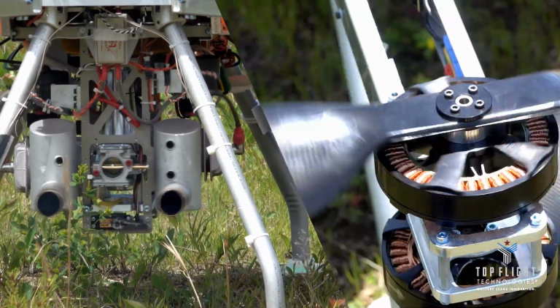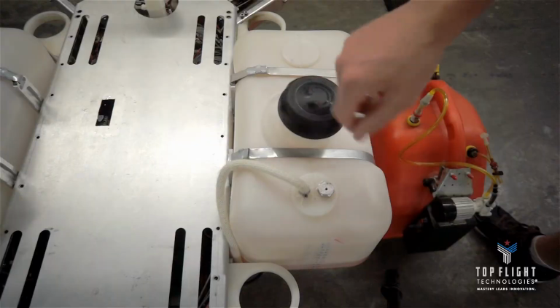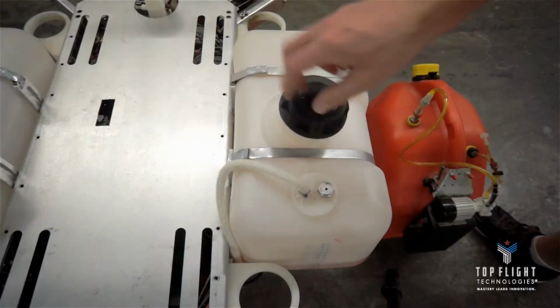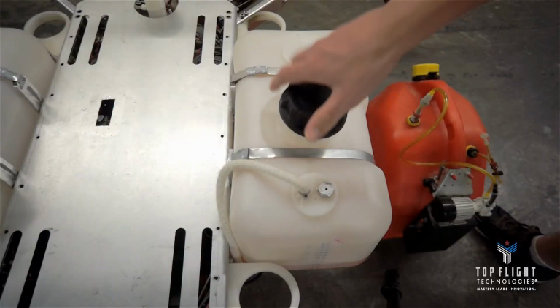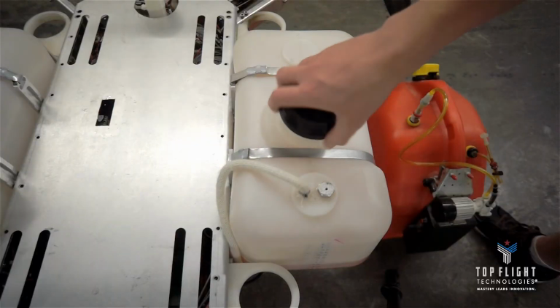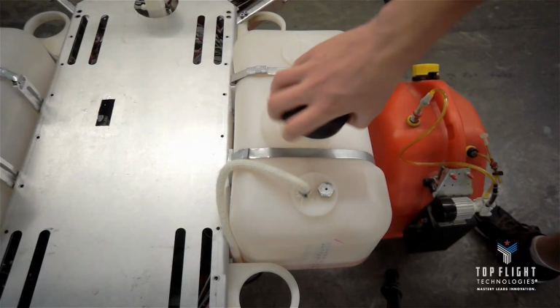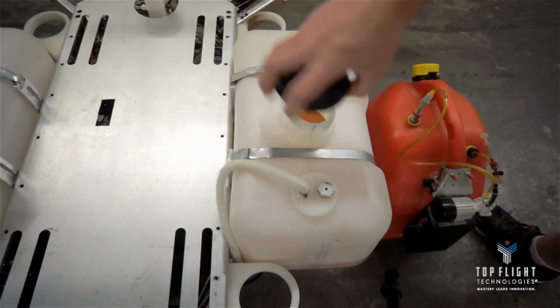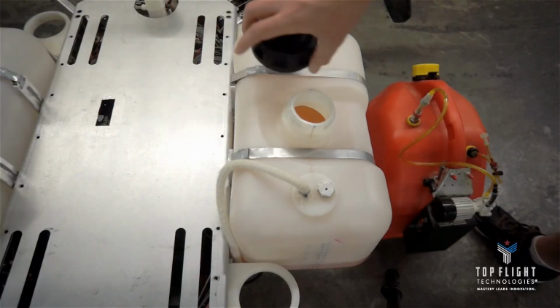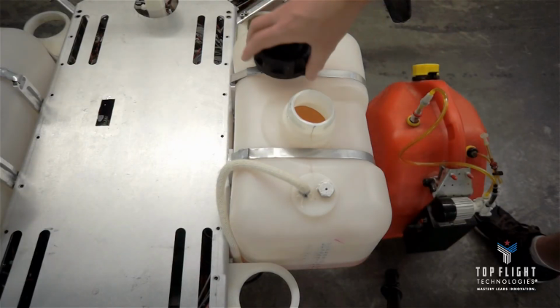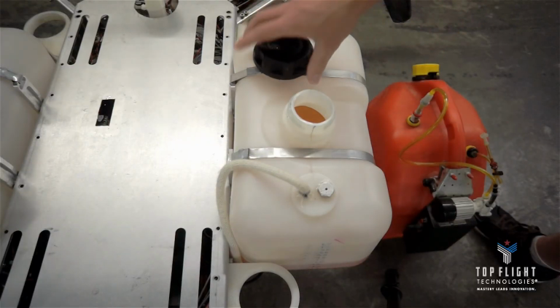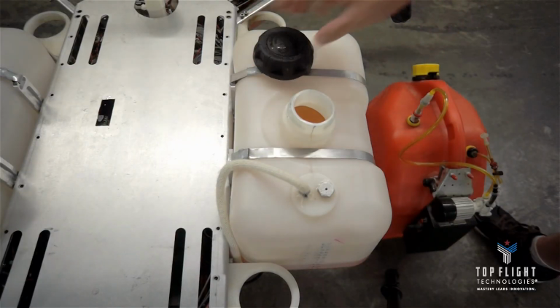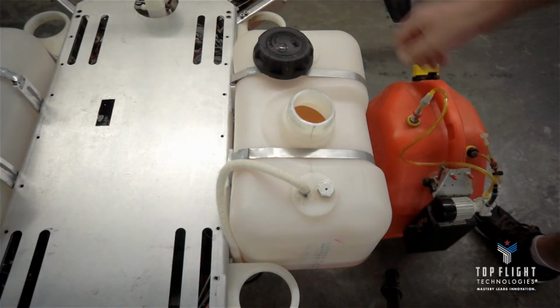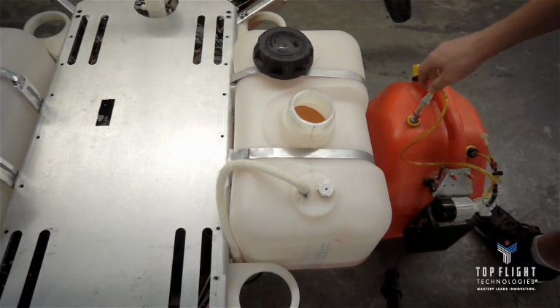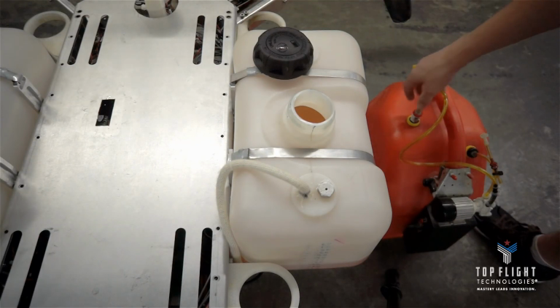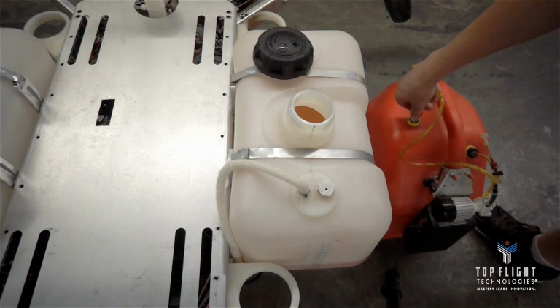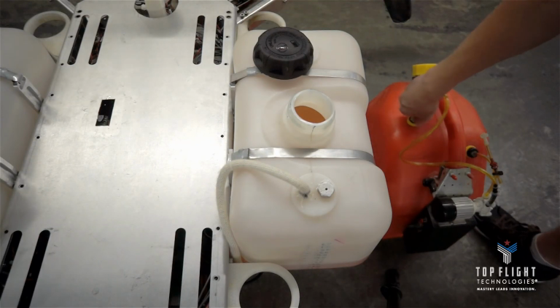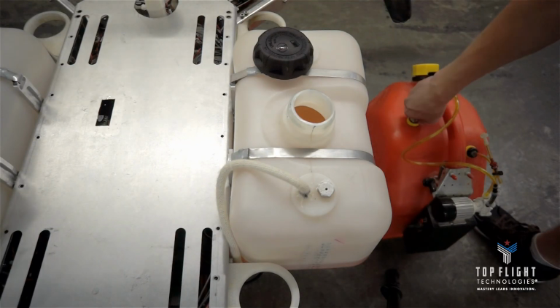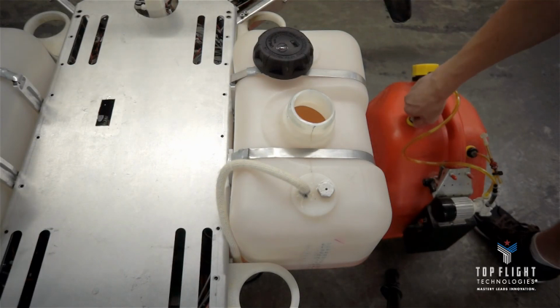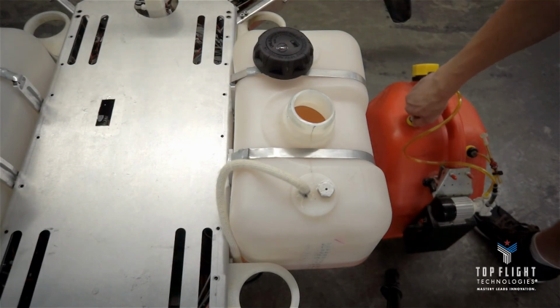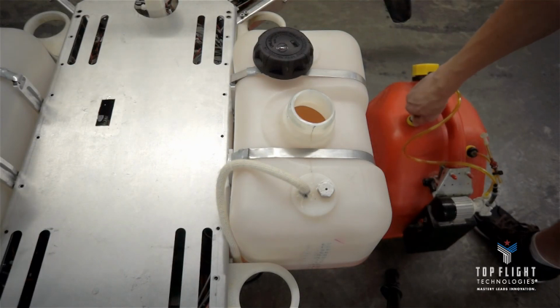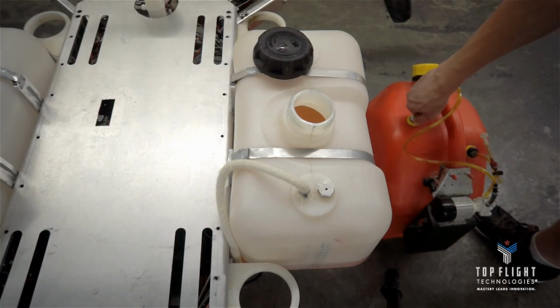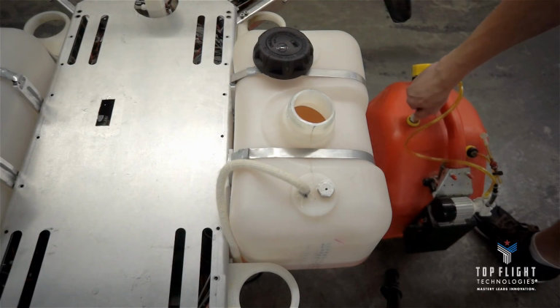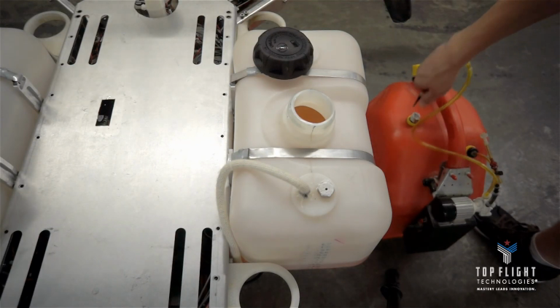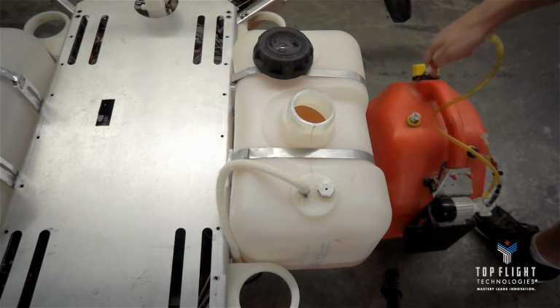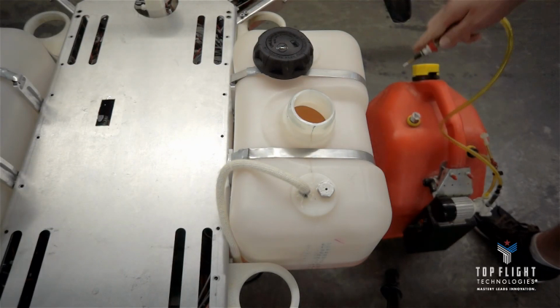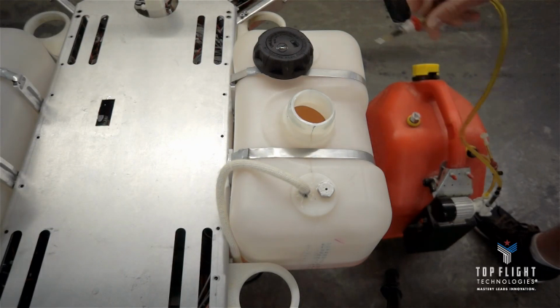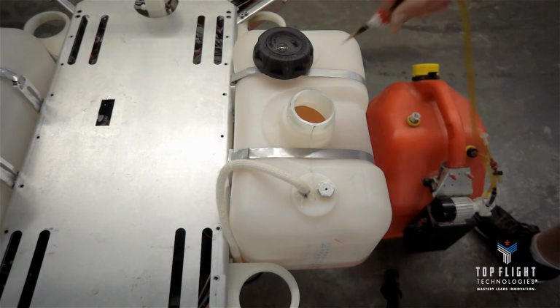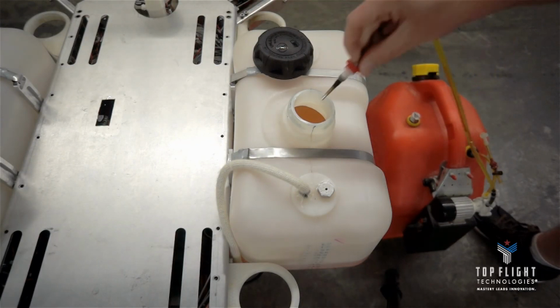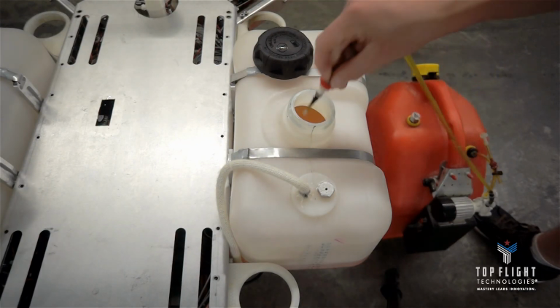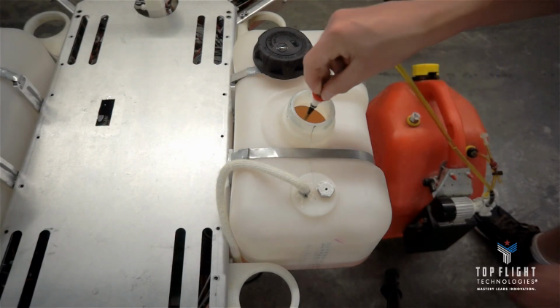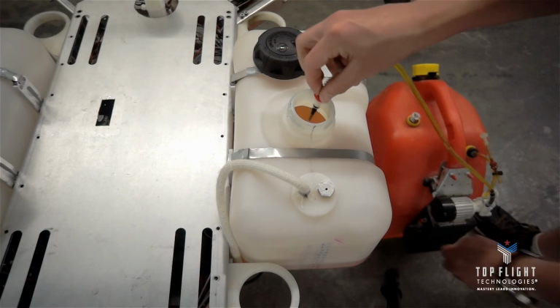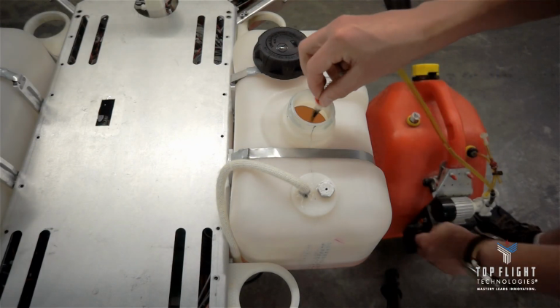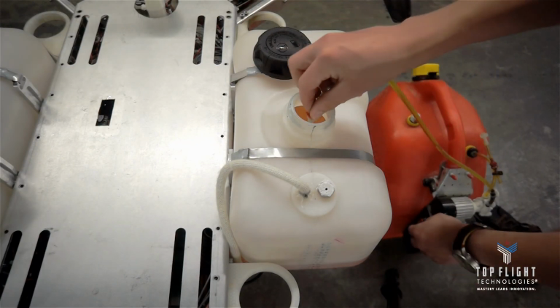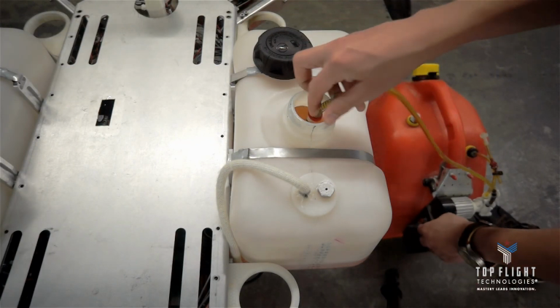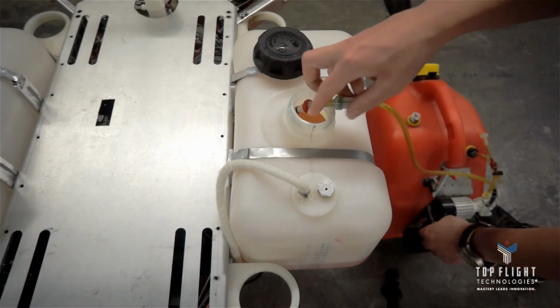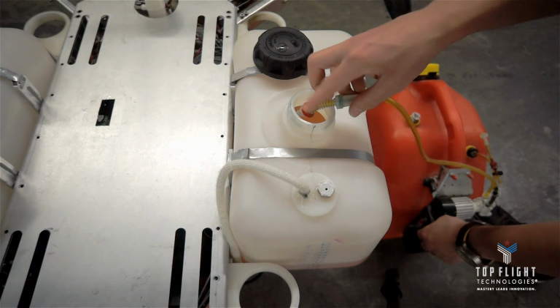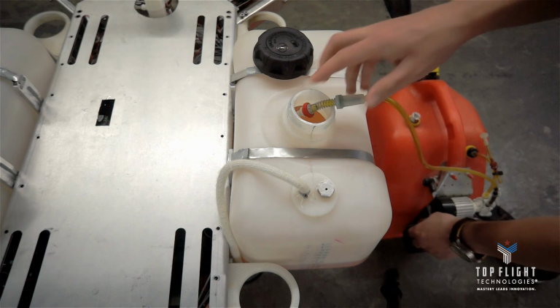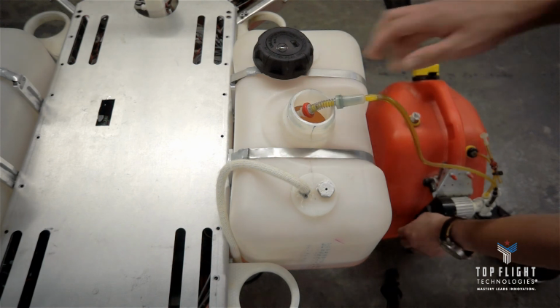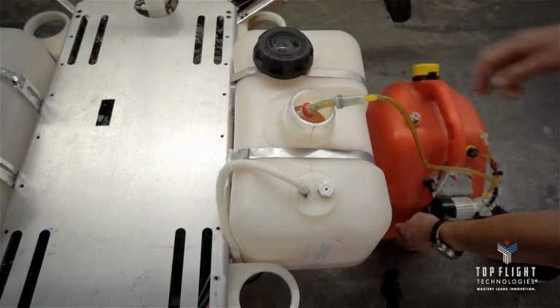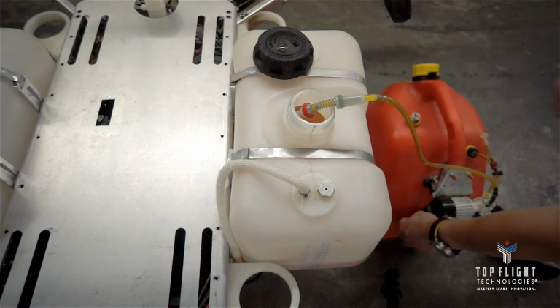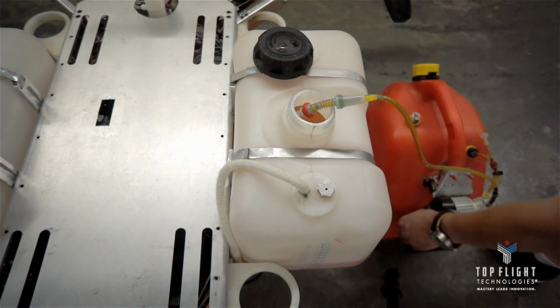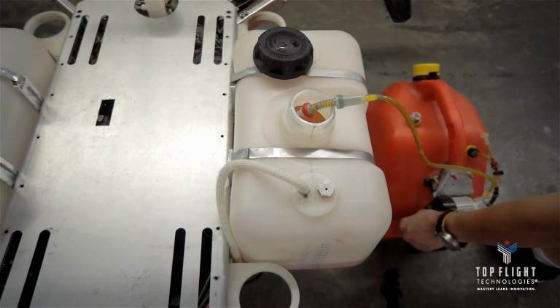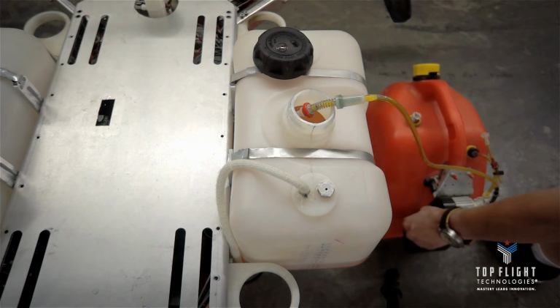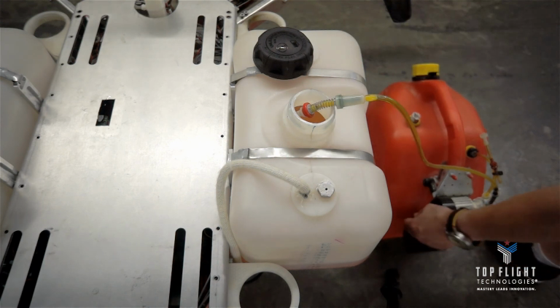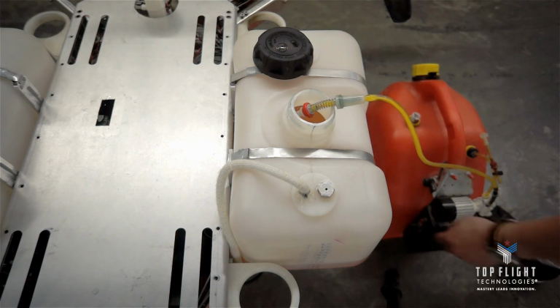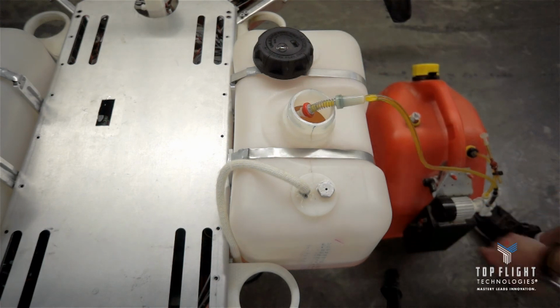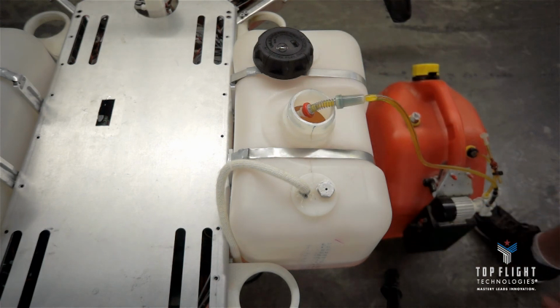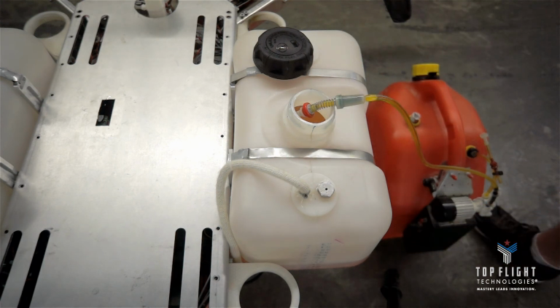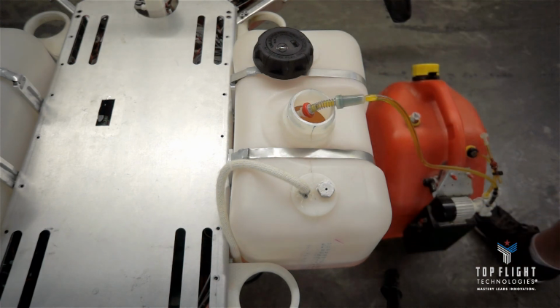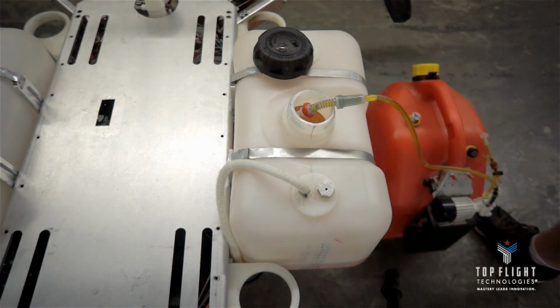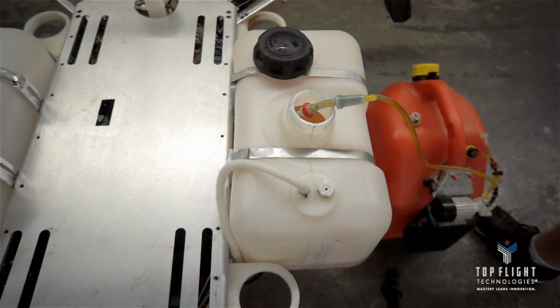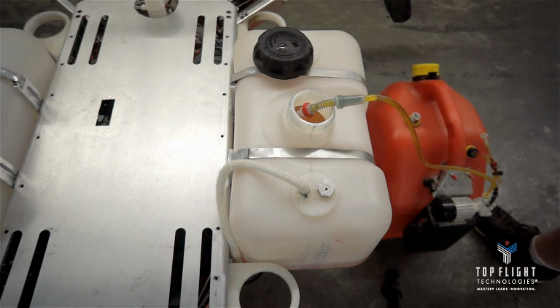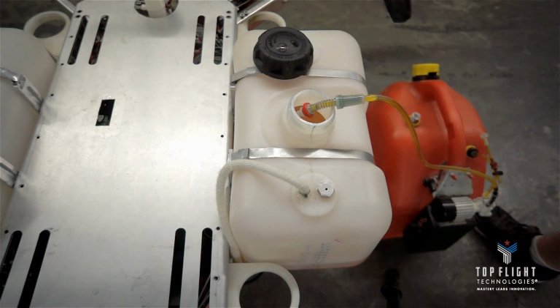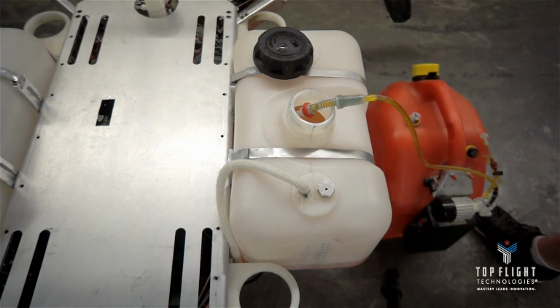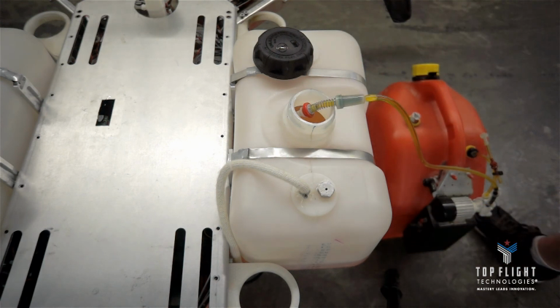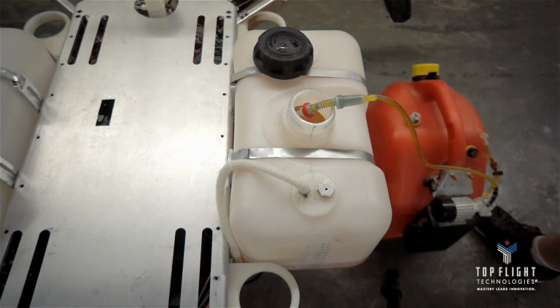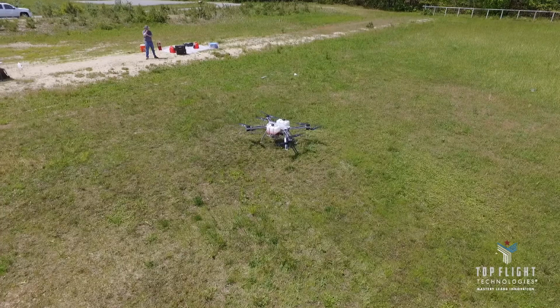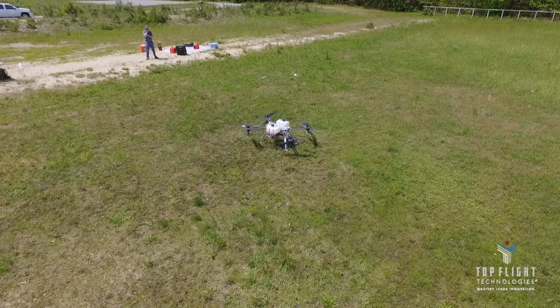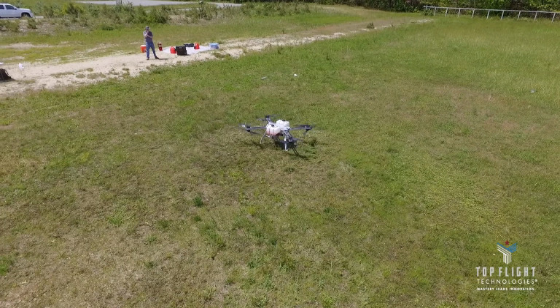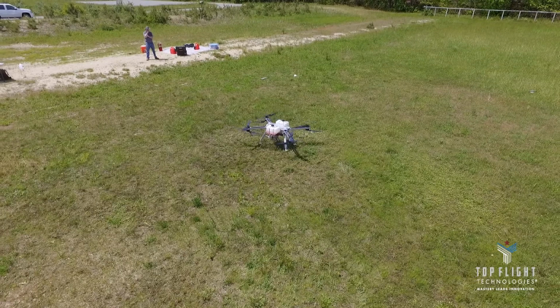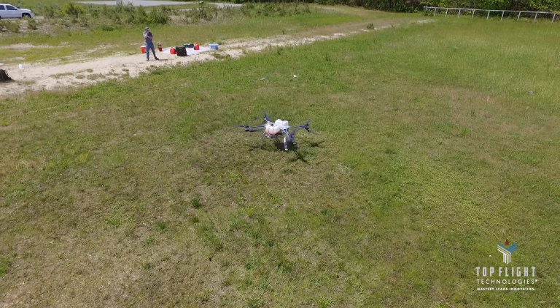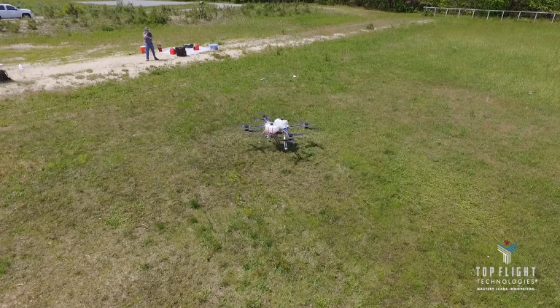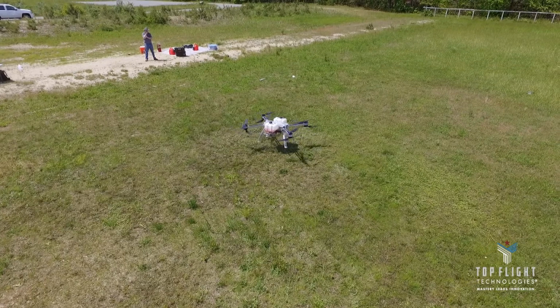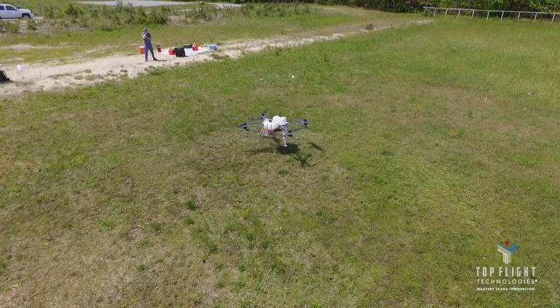With hybrid engine power, you don't need to charge your batteries between flights. If you run out of fuel, simply refuel the tanks and immediately fly again.